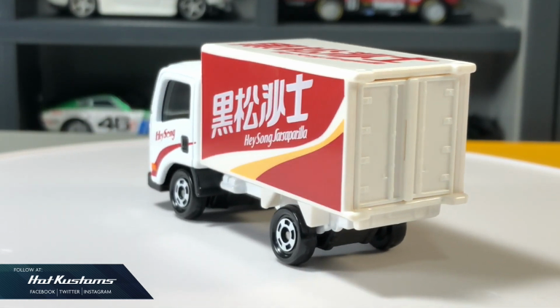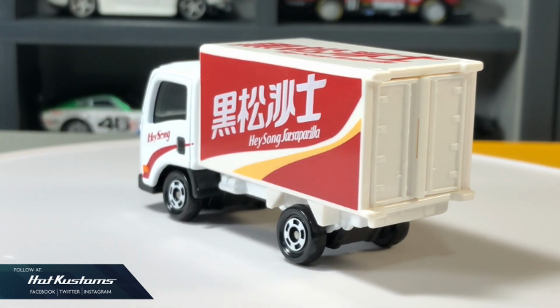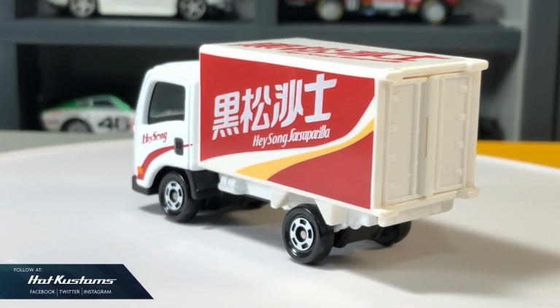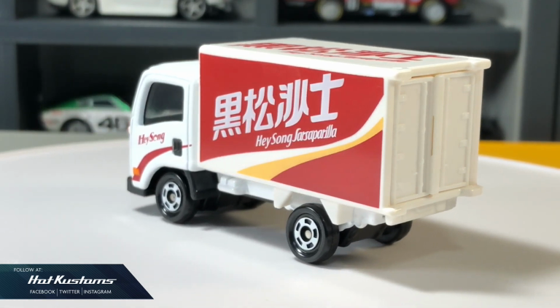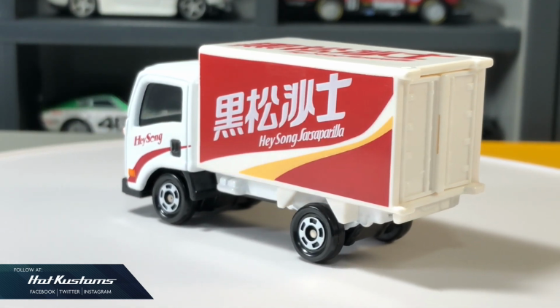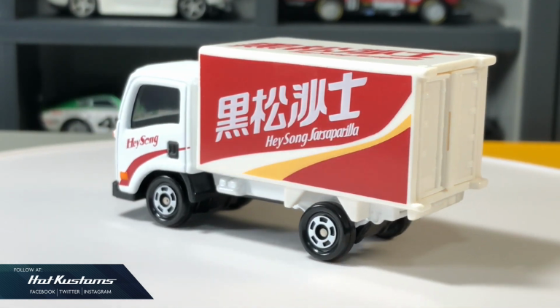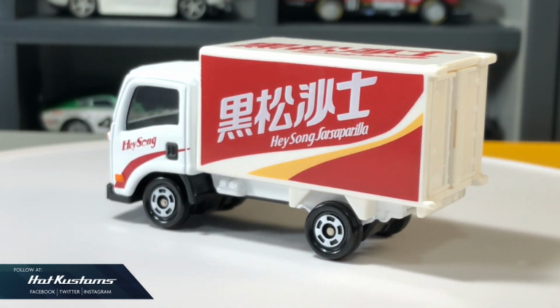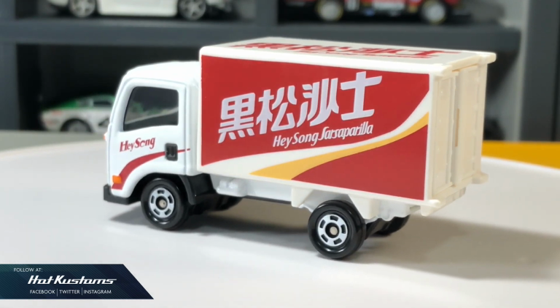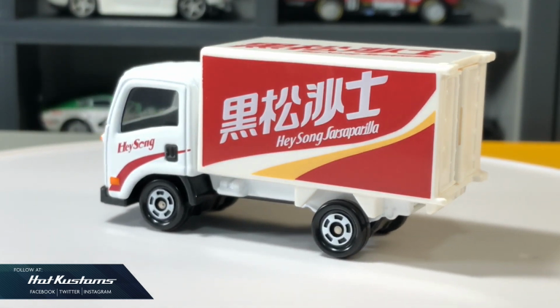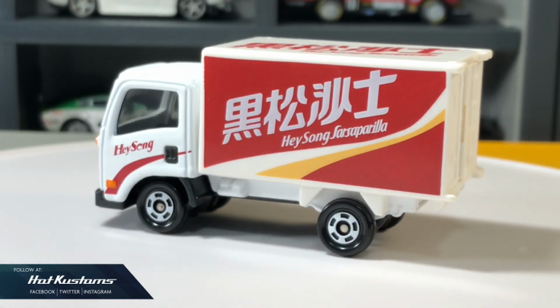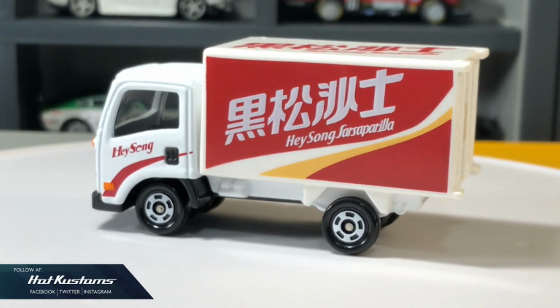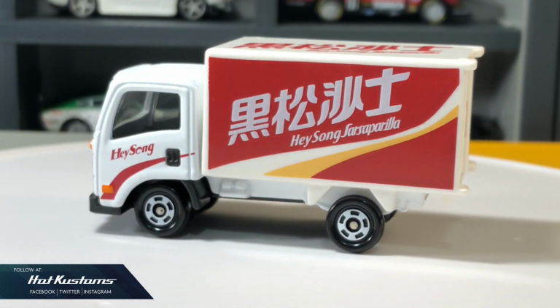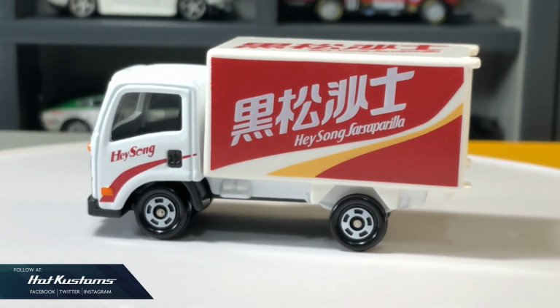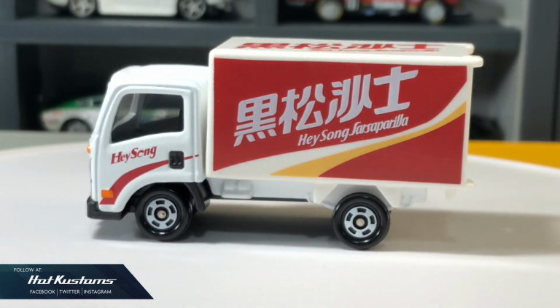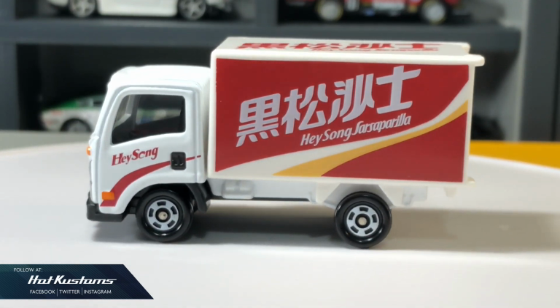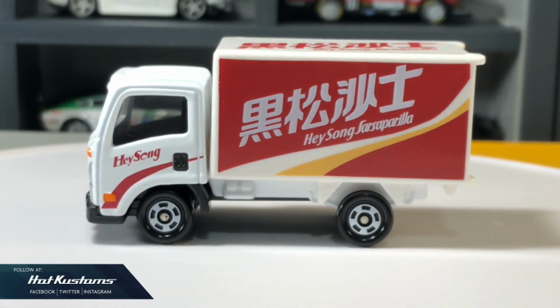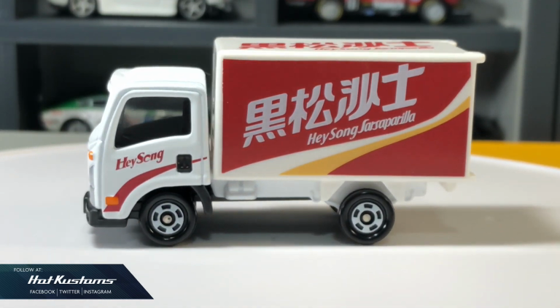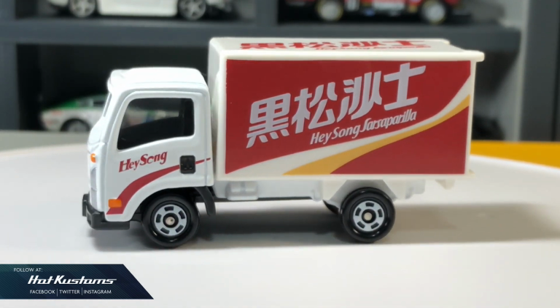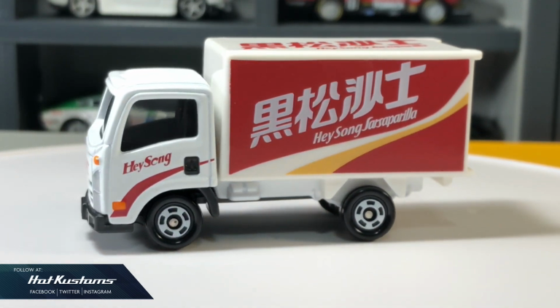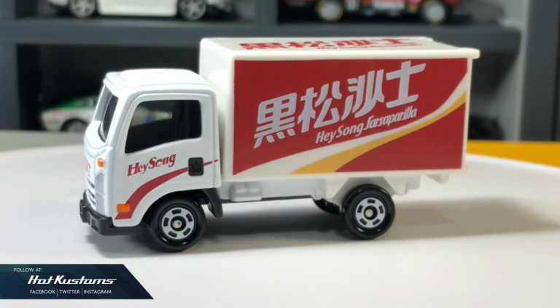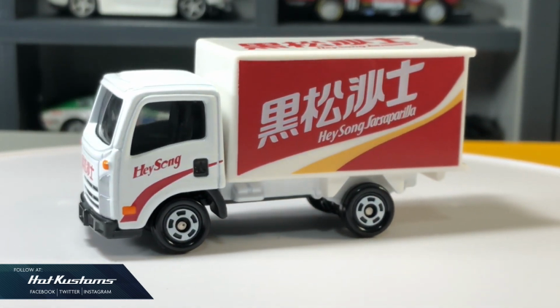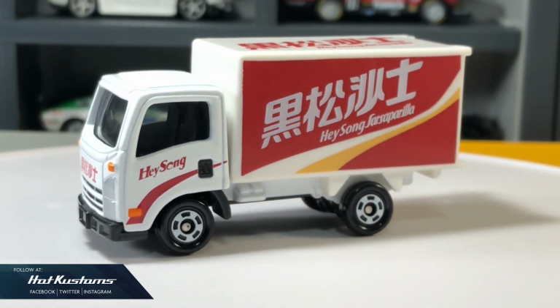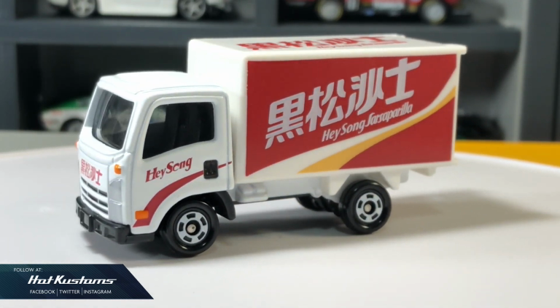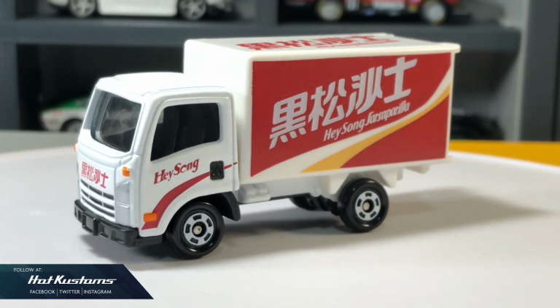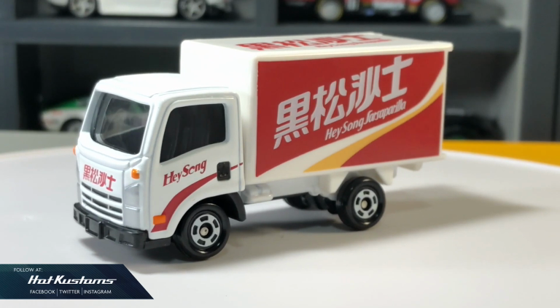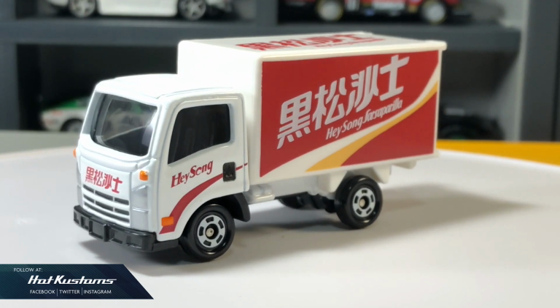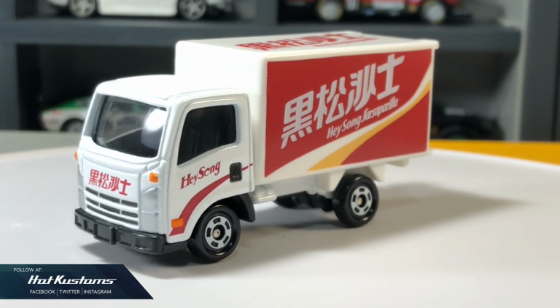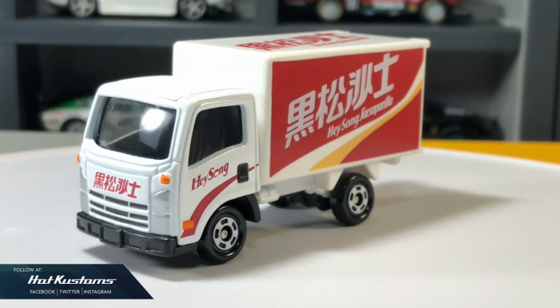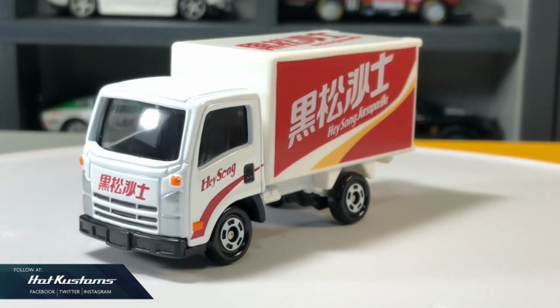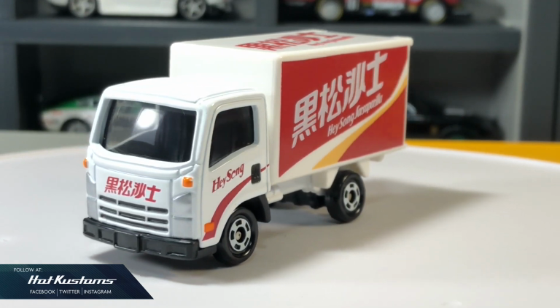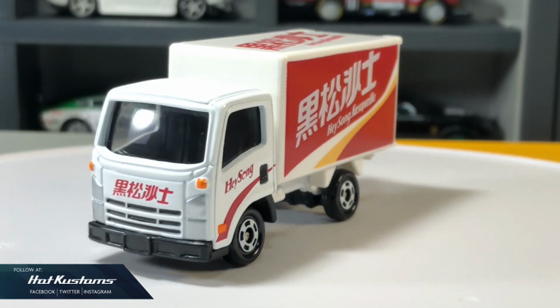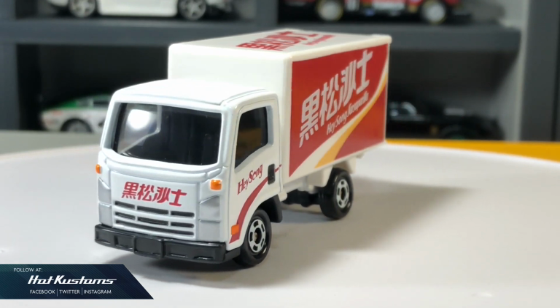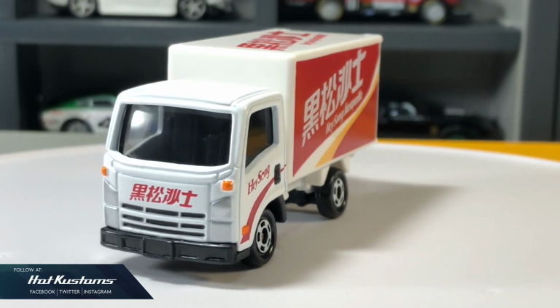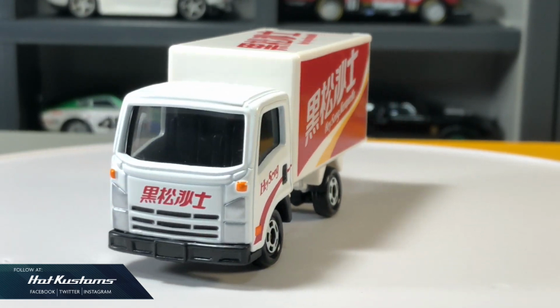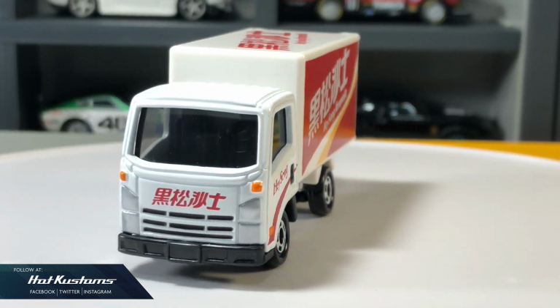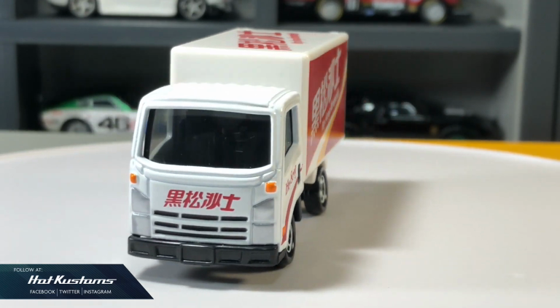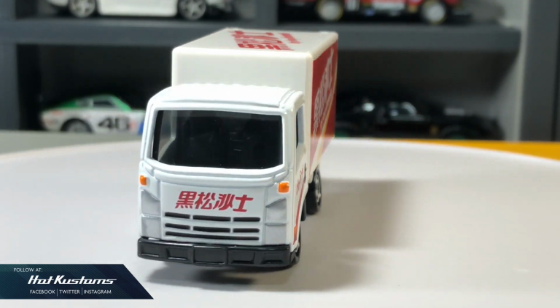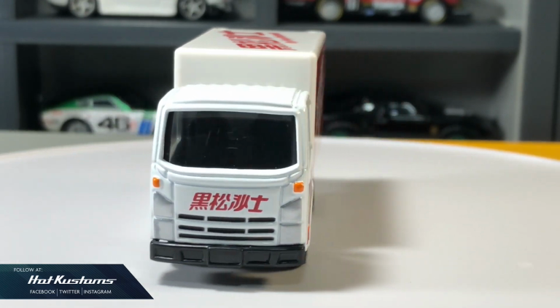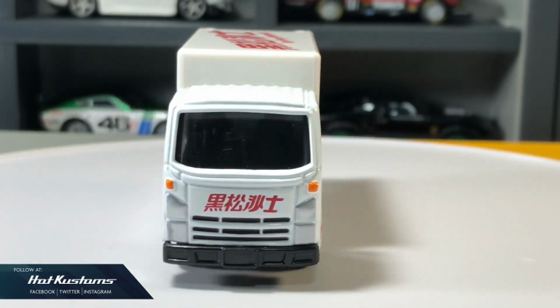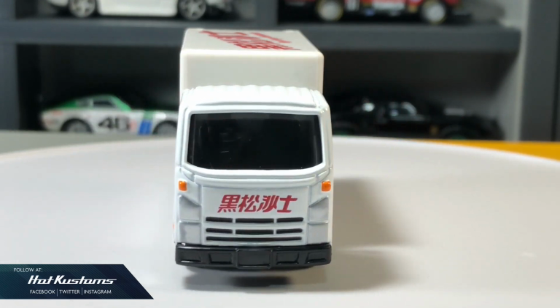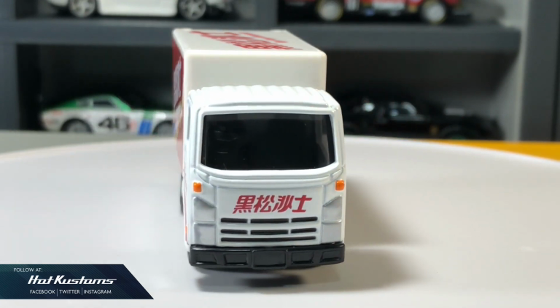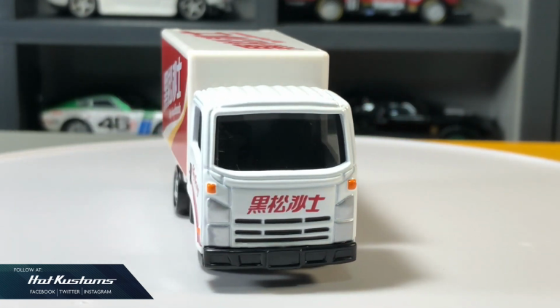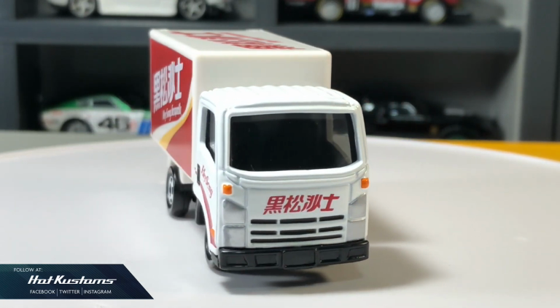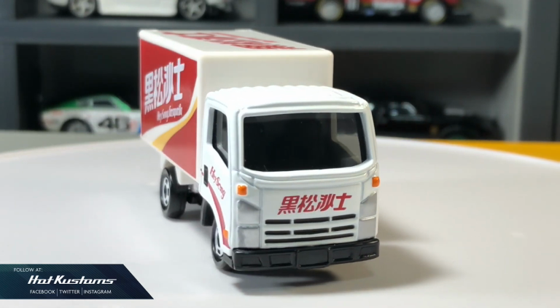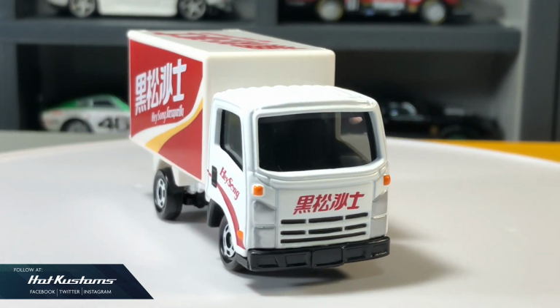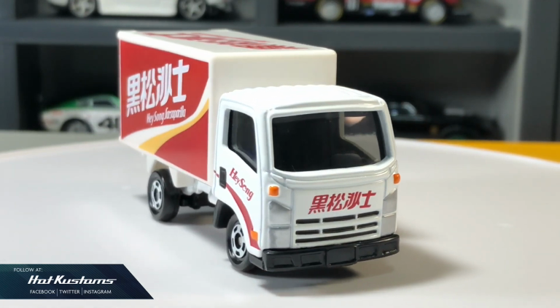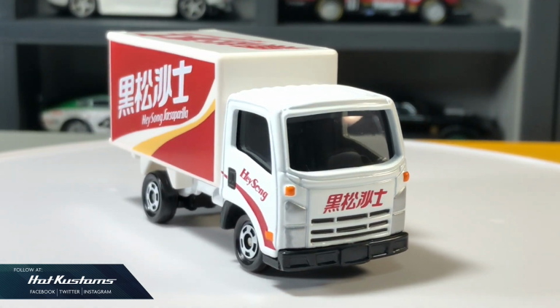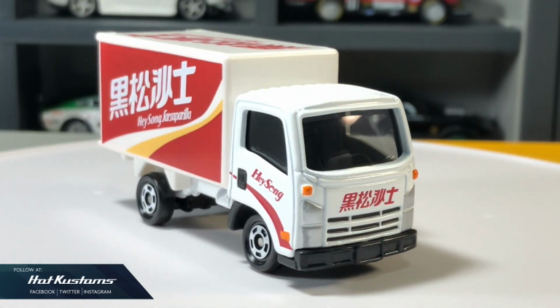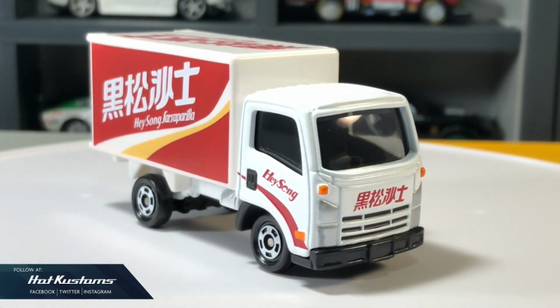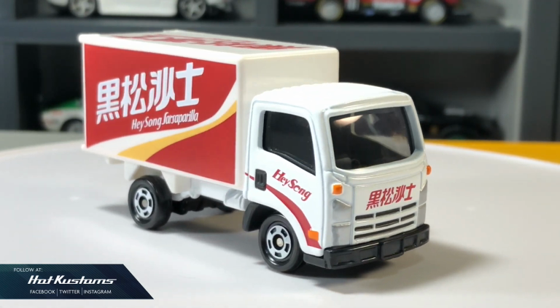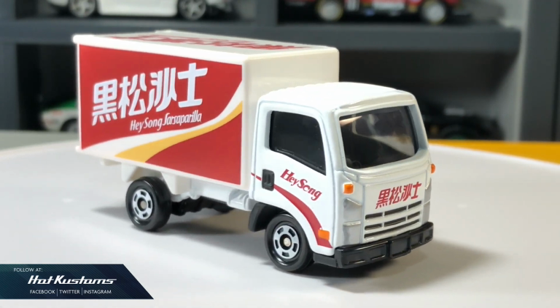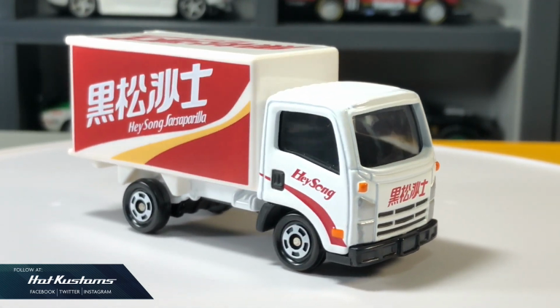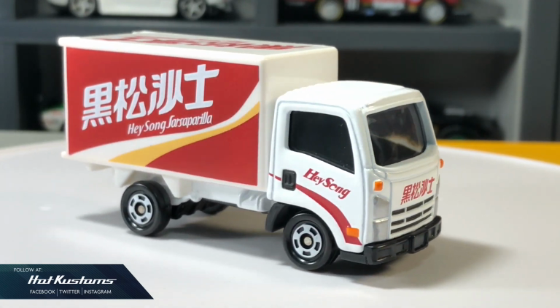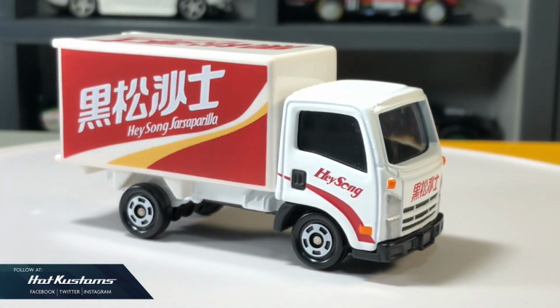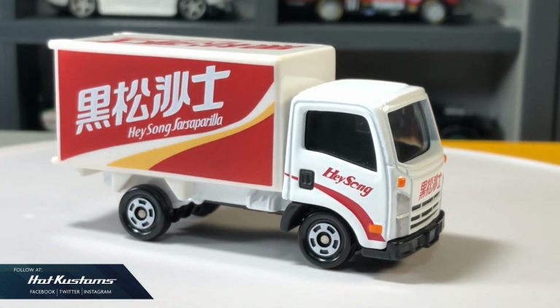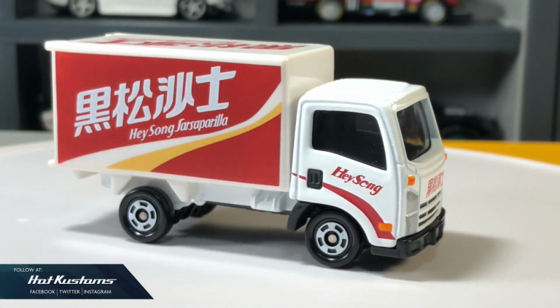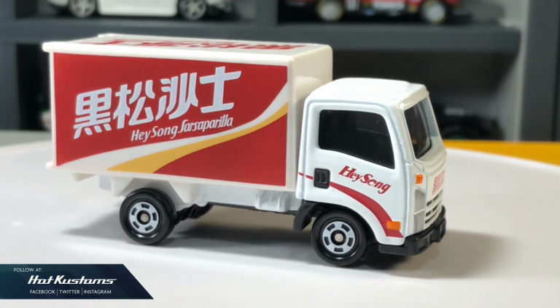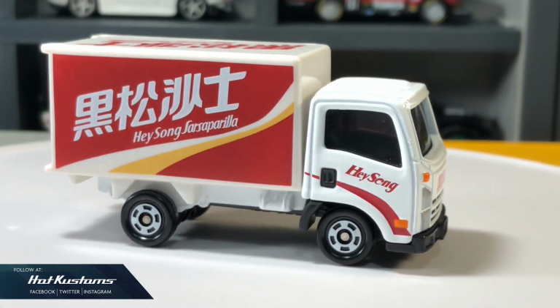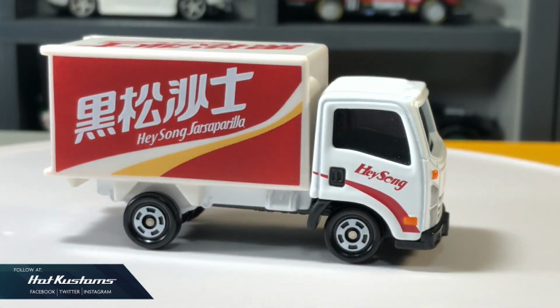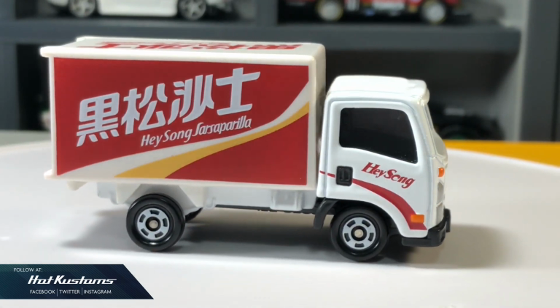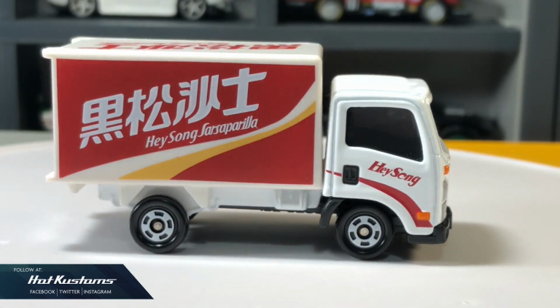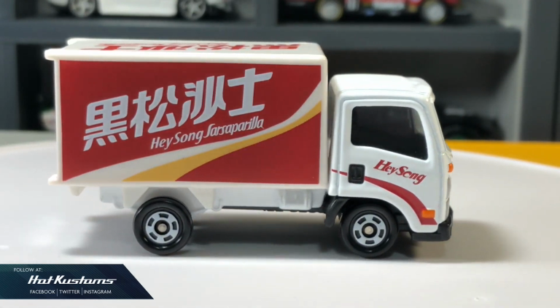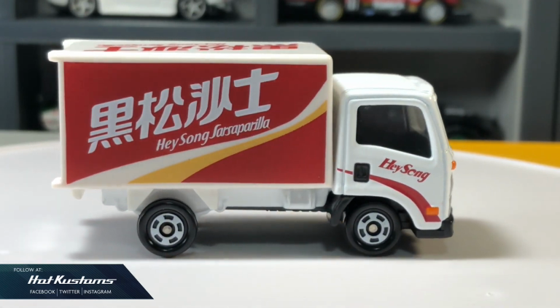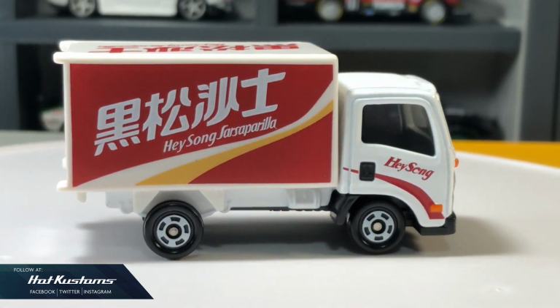More Tomika unboxing coming — remember to like, share, and subscribe to this channel. Thanks everyone! Bye!